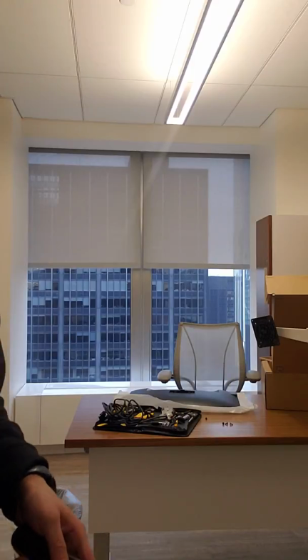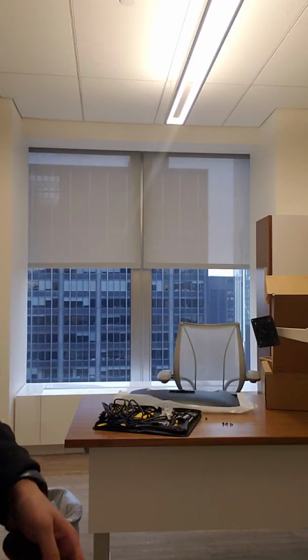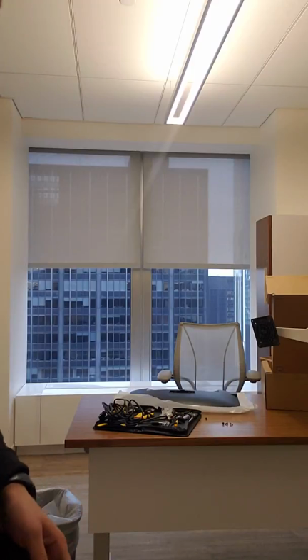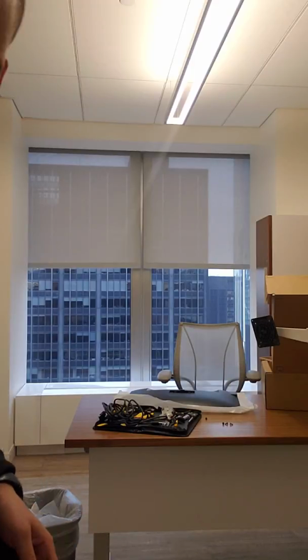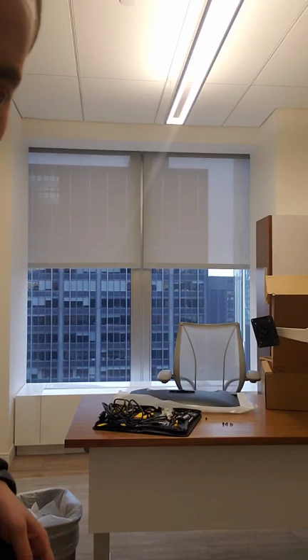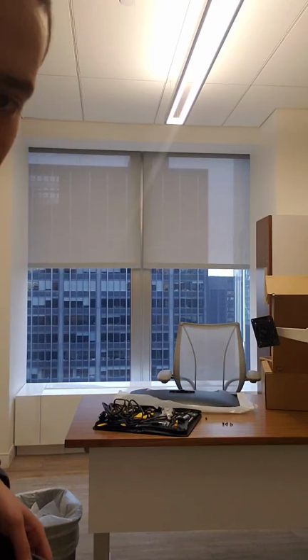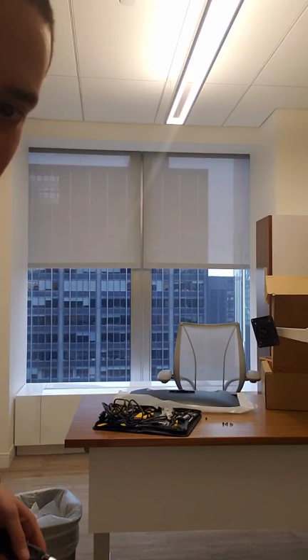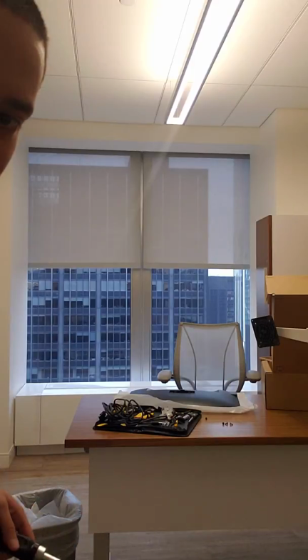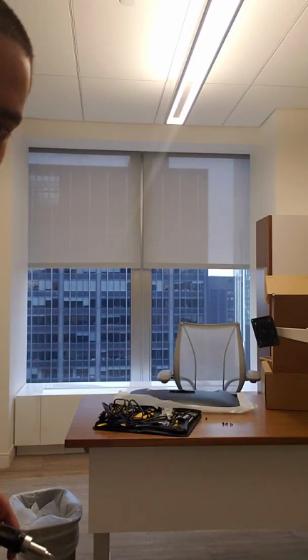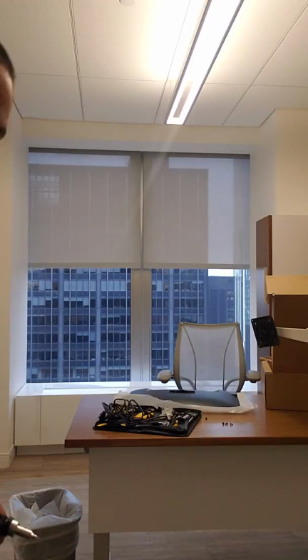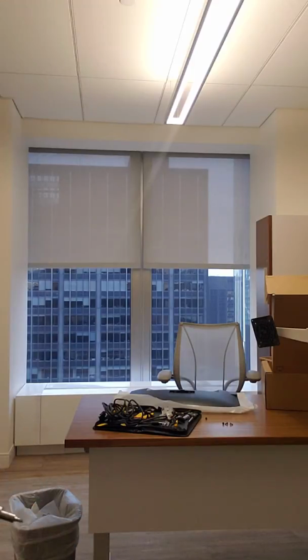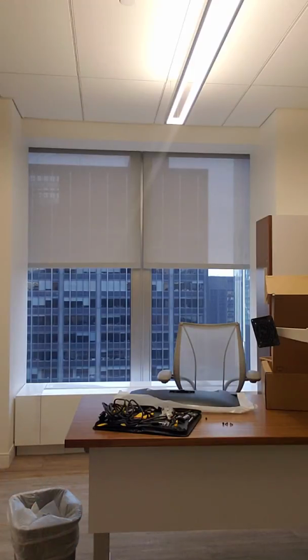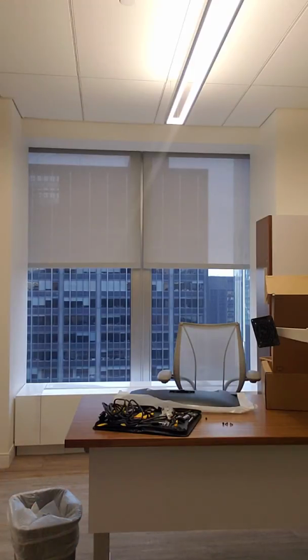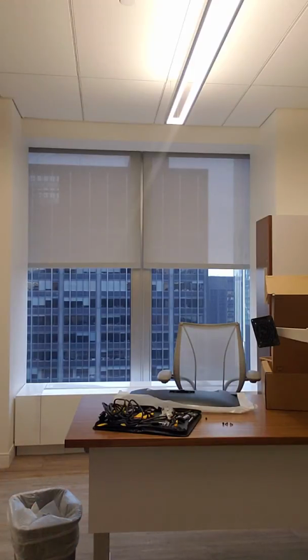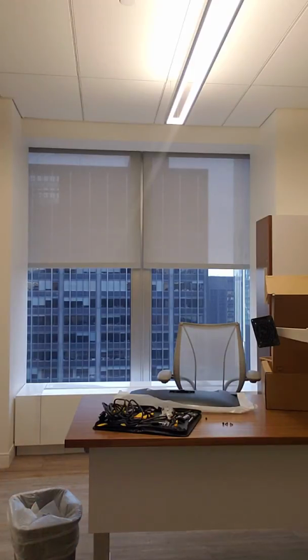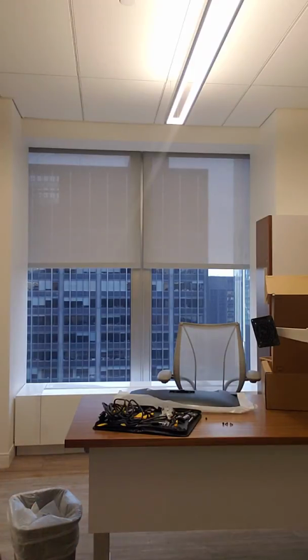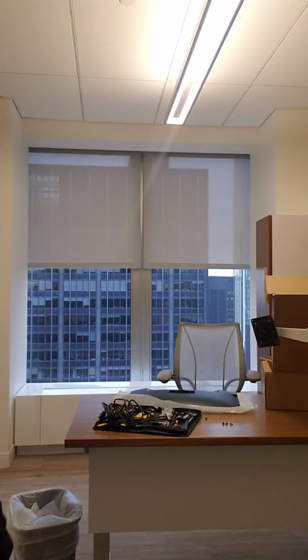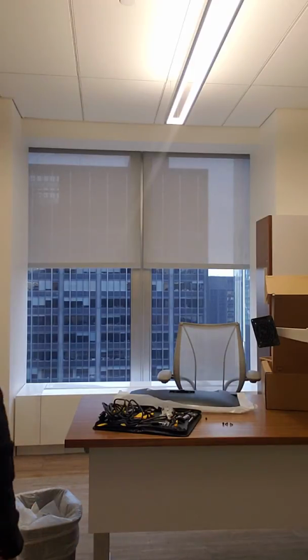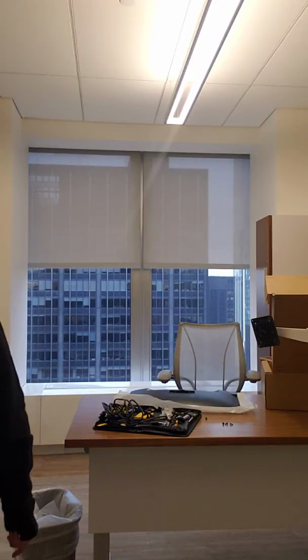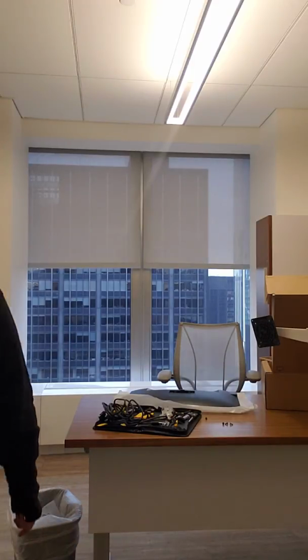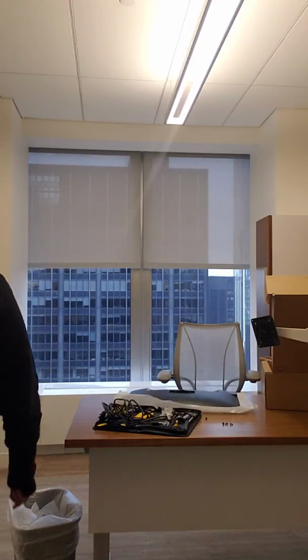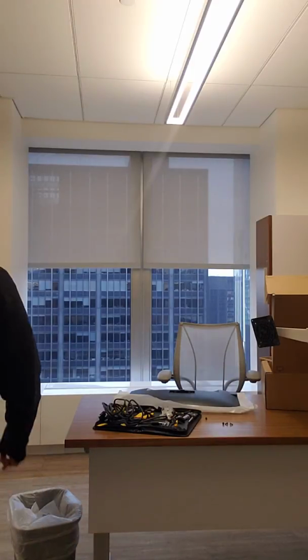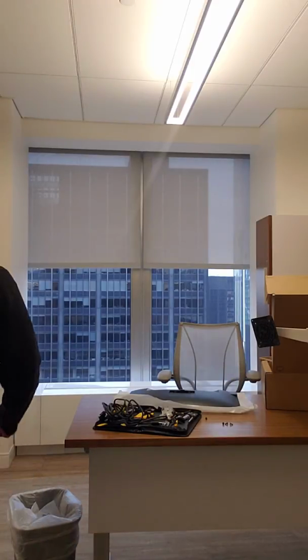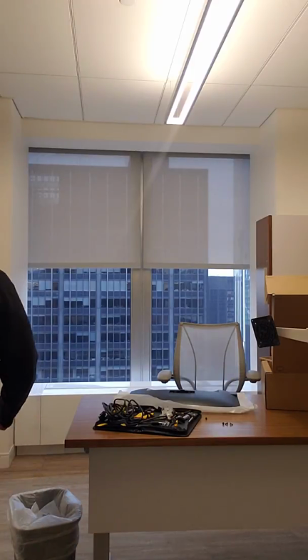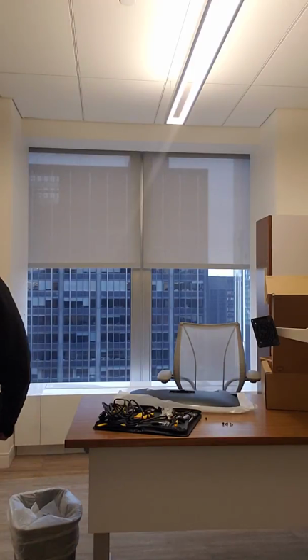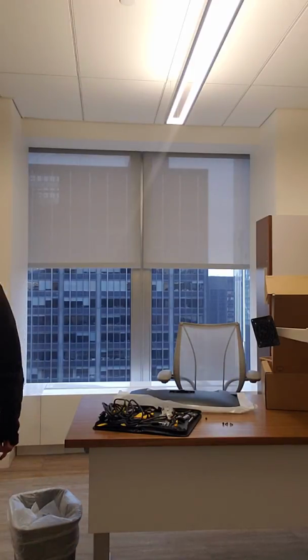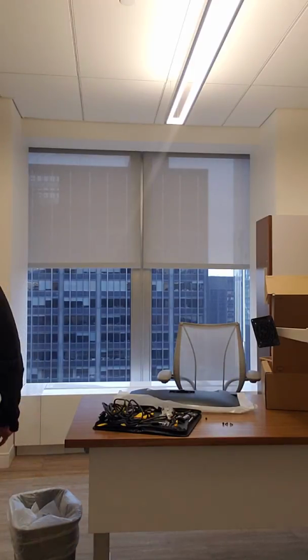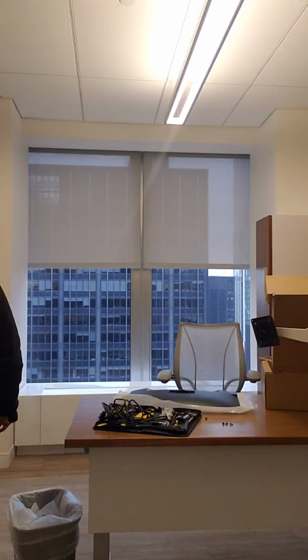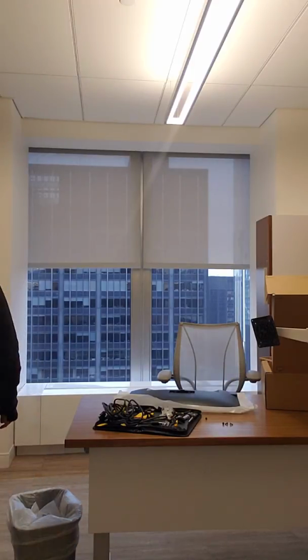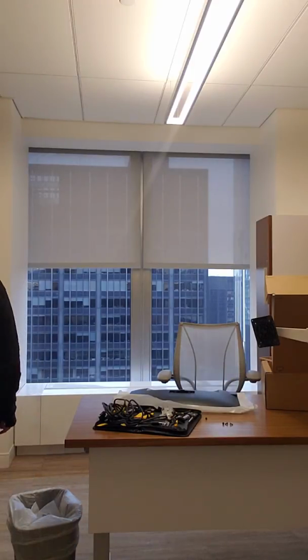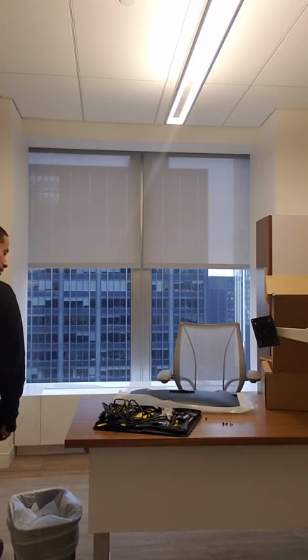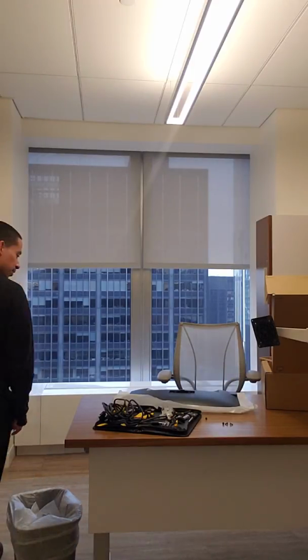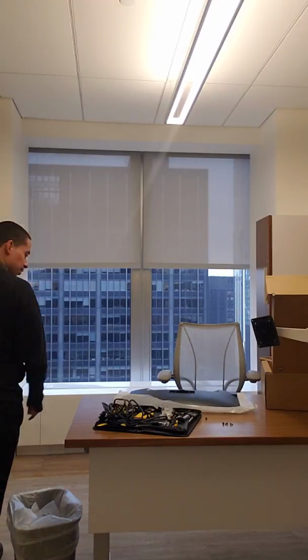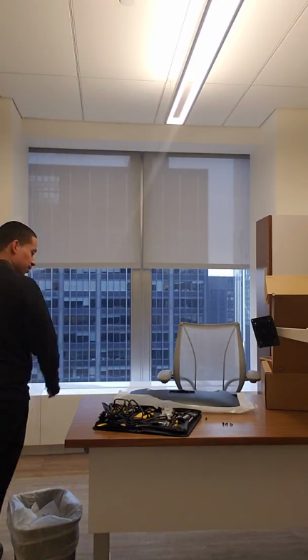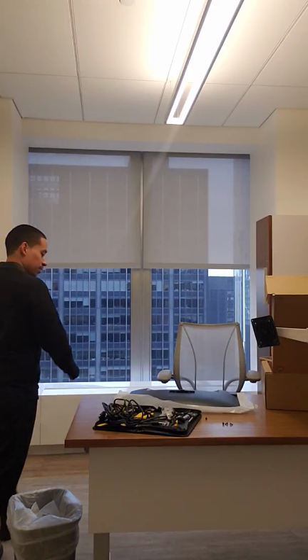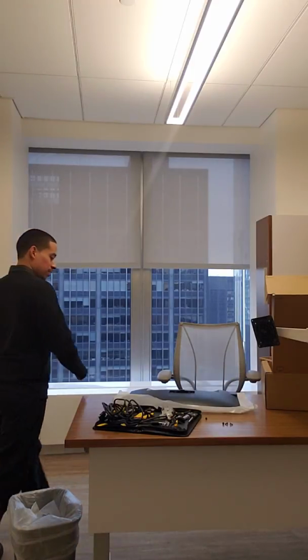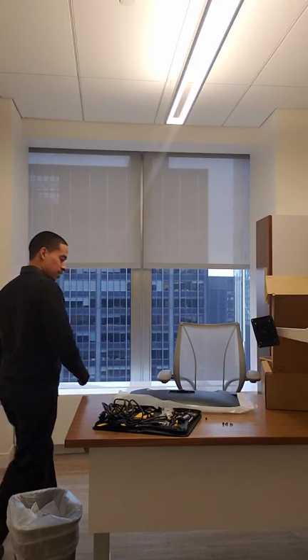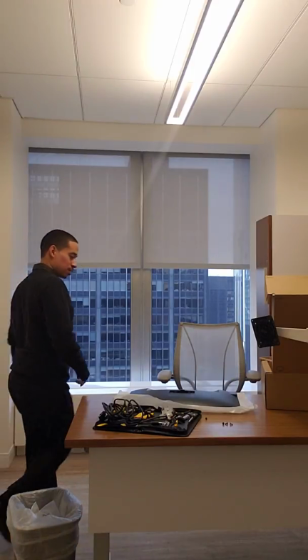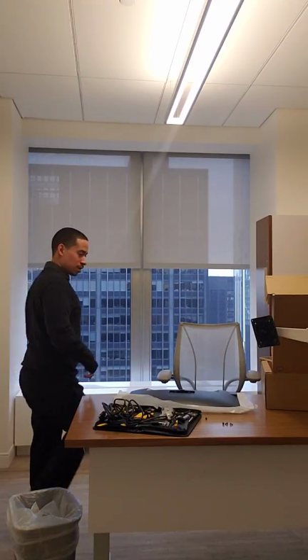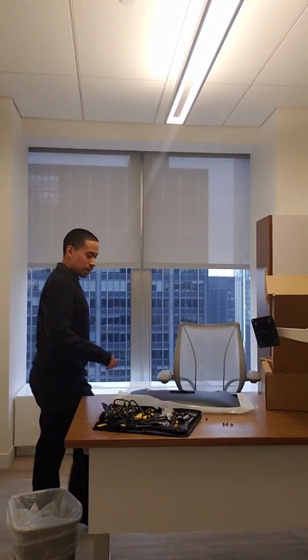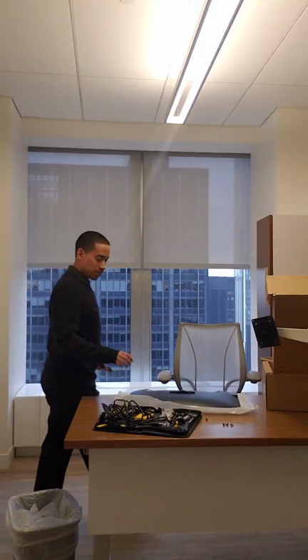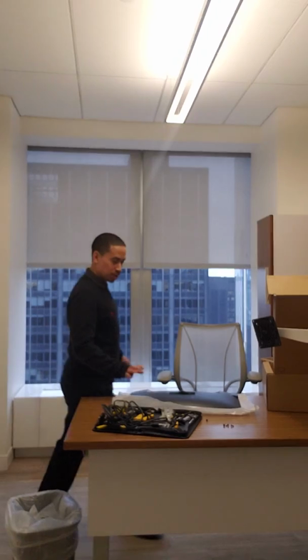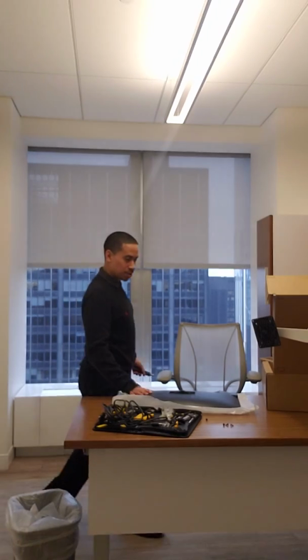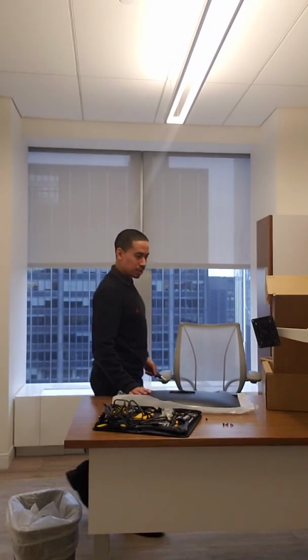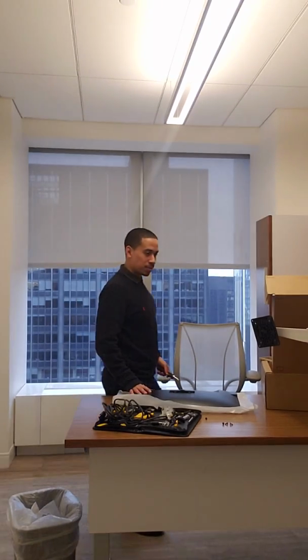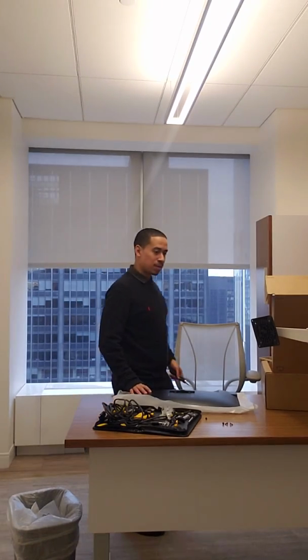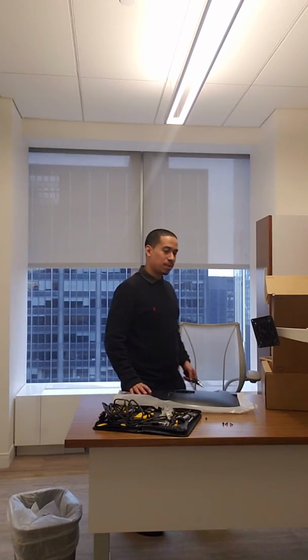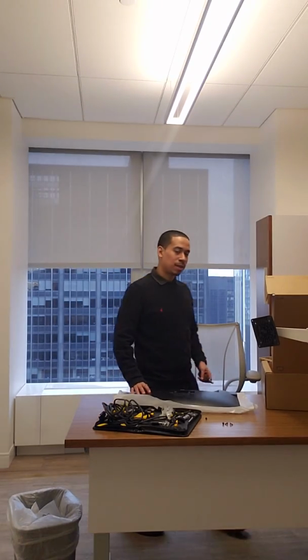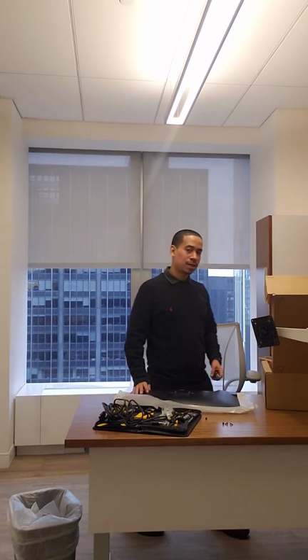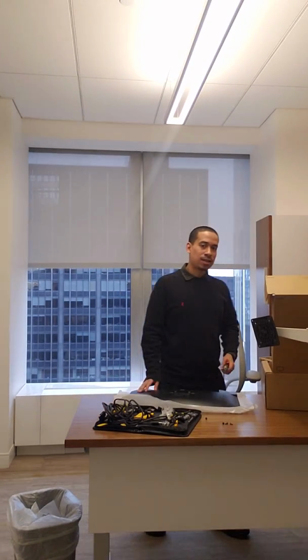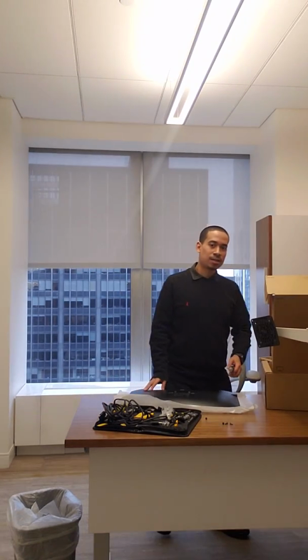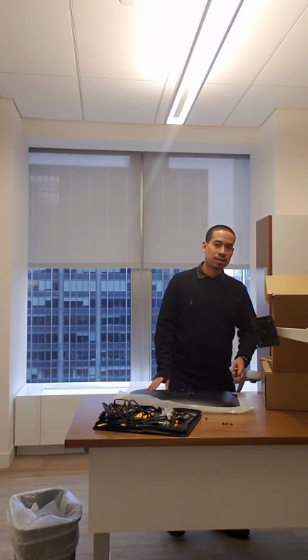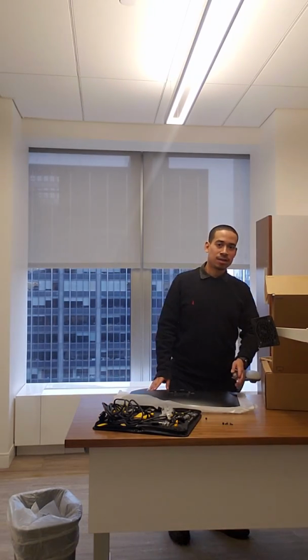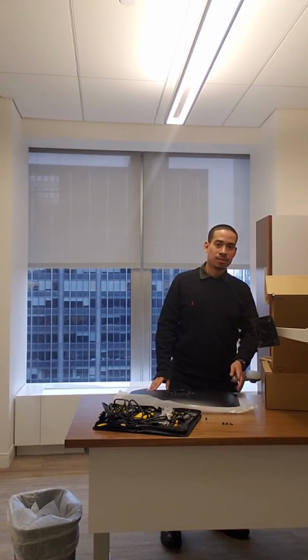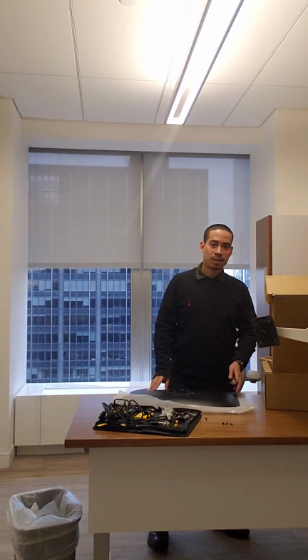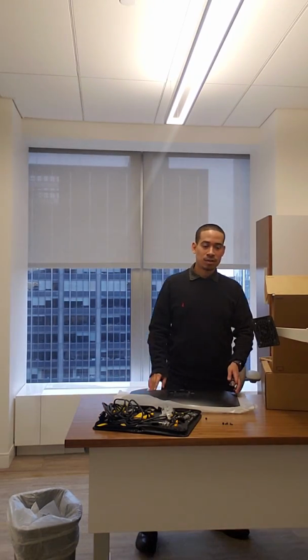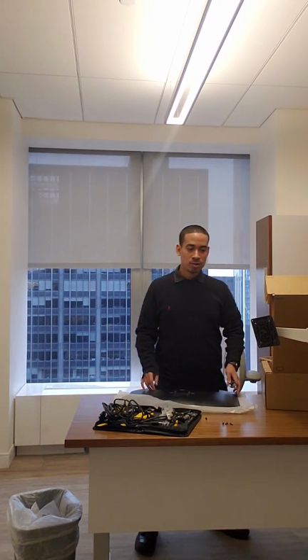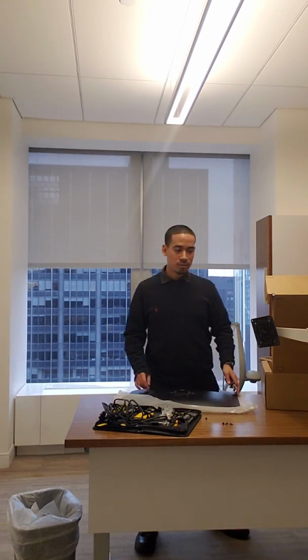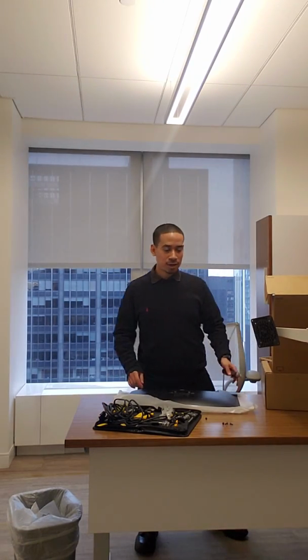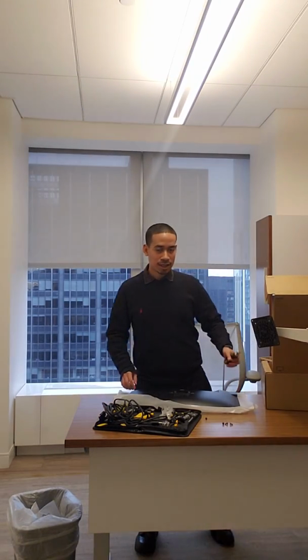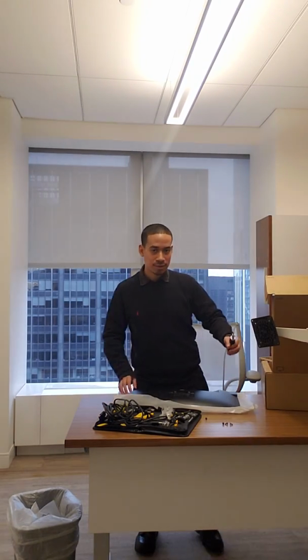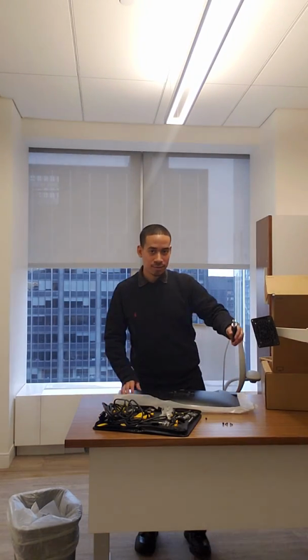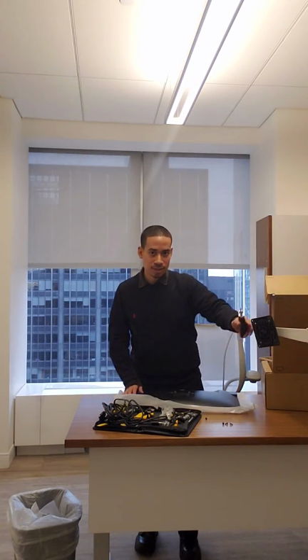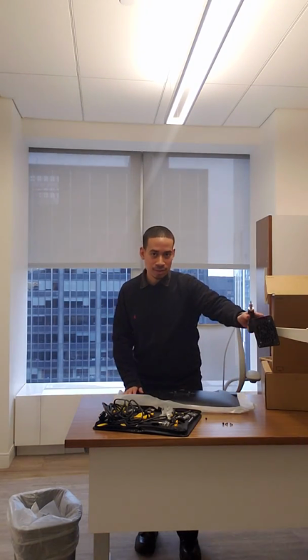Sup guys, just another day at work. No one's here today, so I'm changing things up — I'm adding a monitor bracket right now.